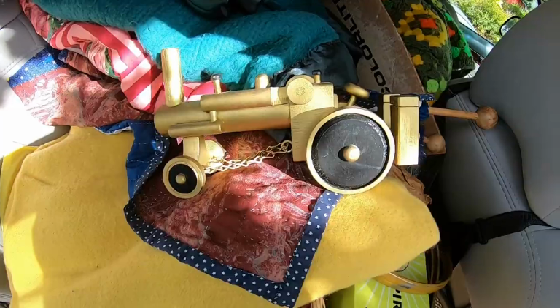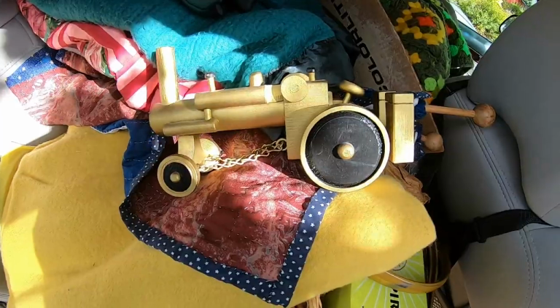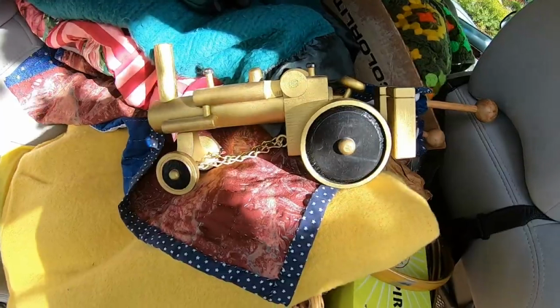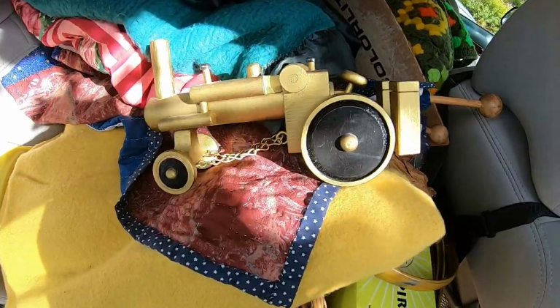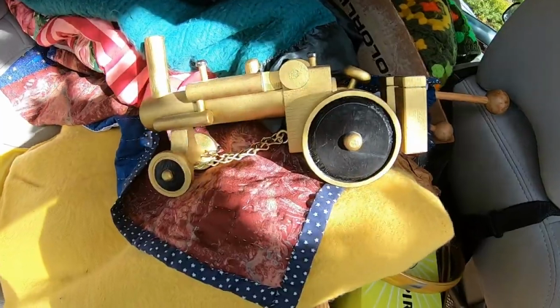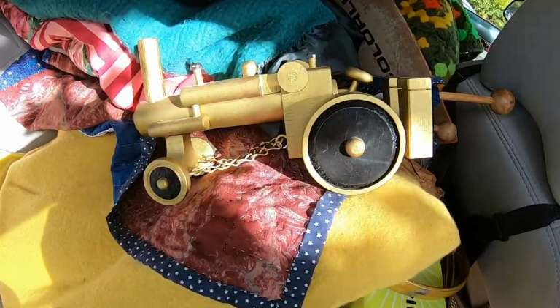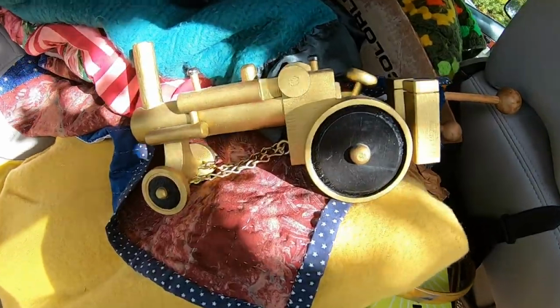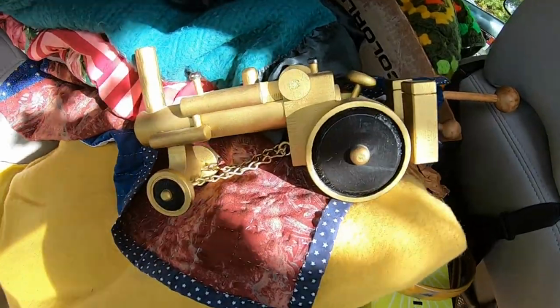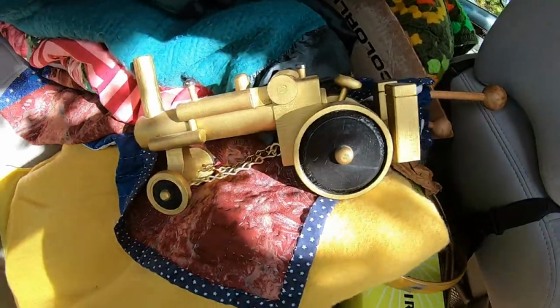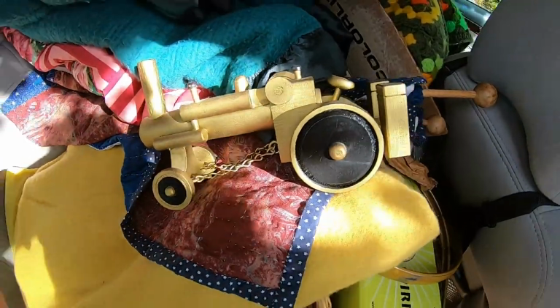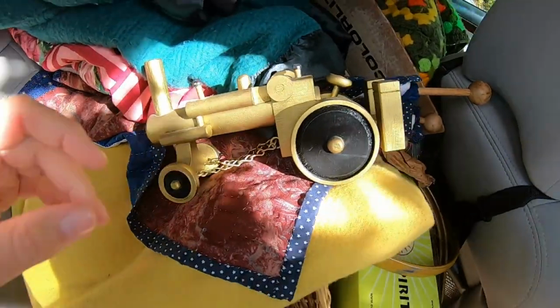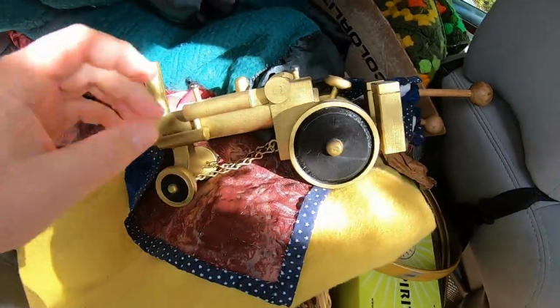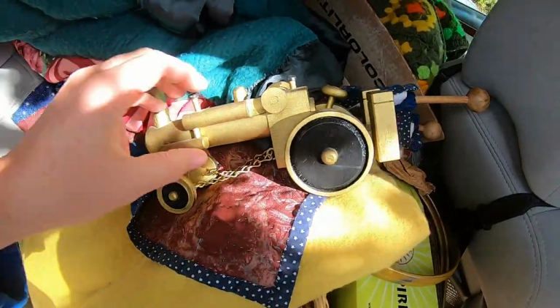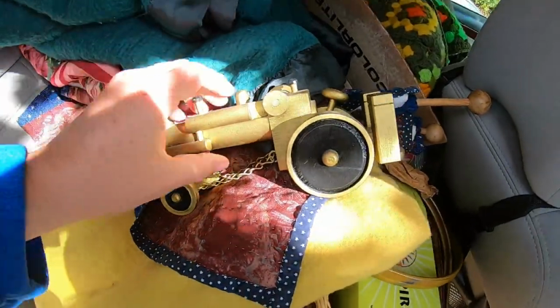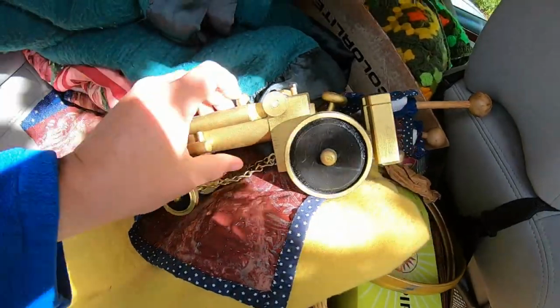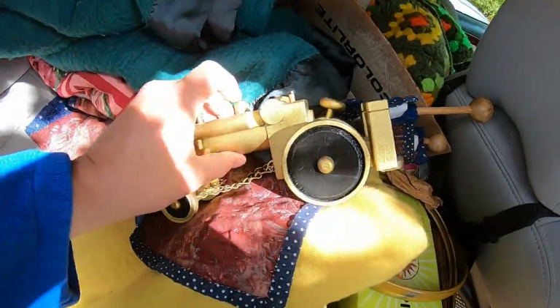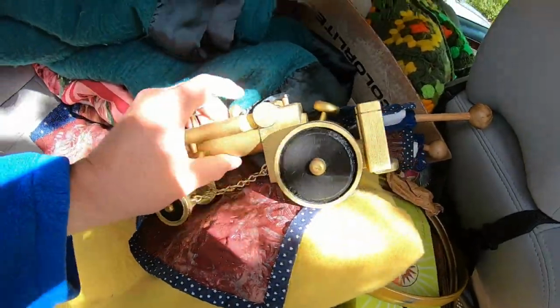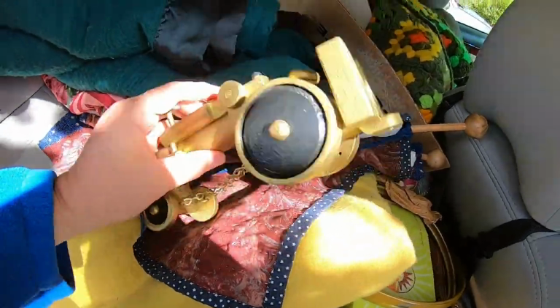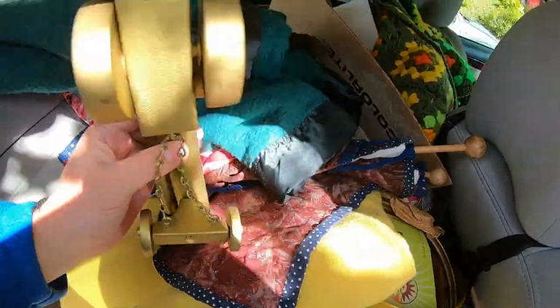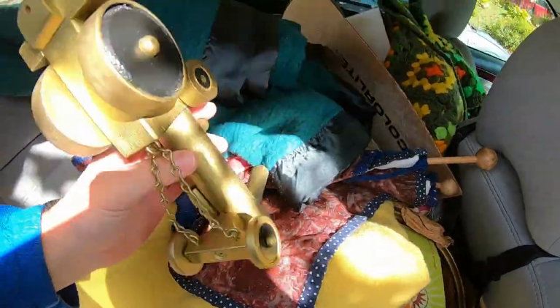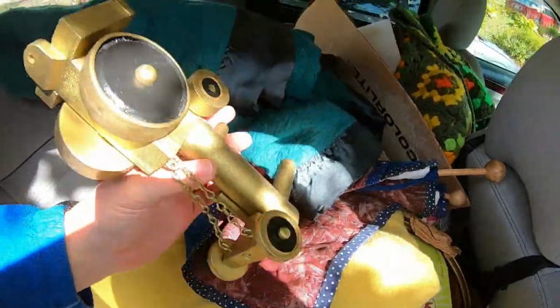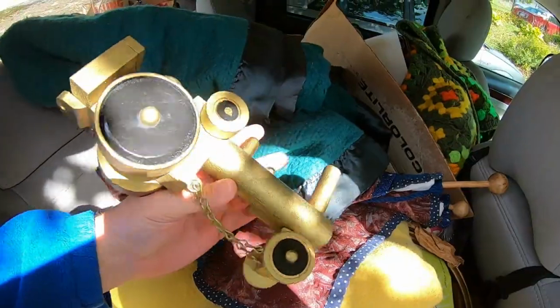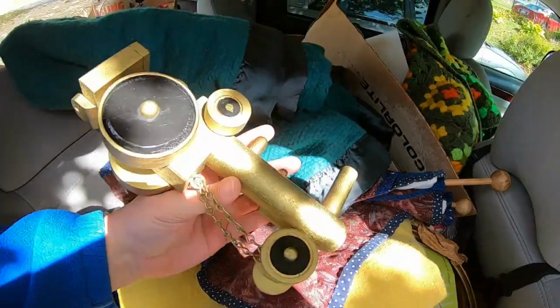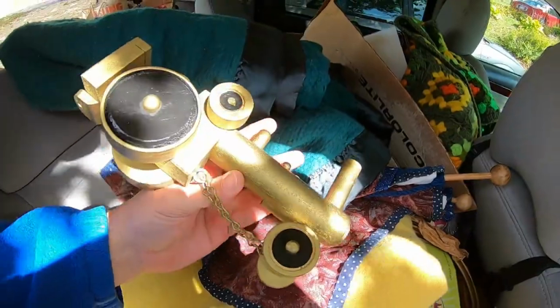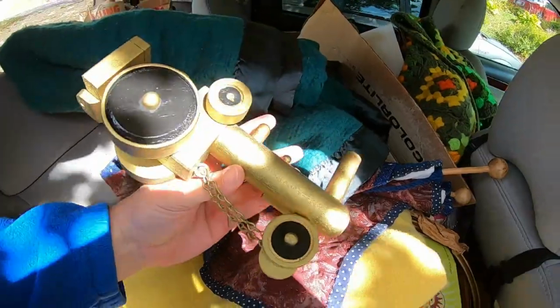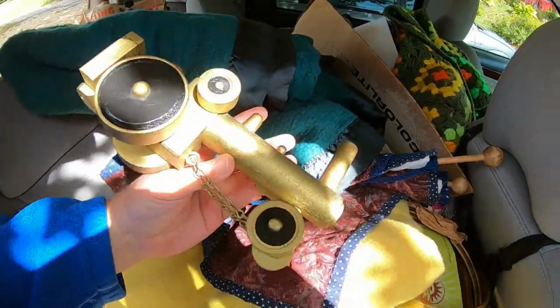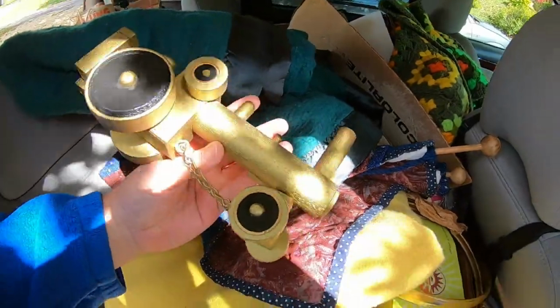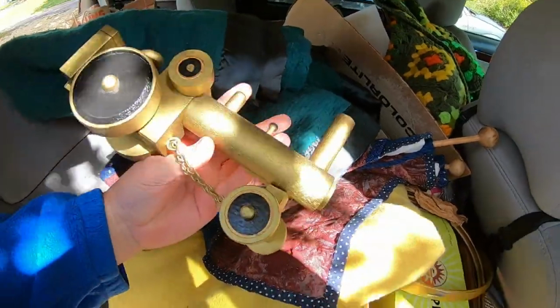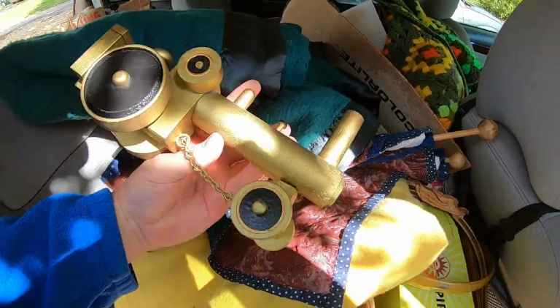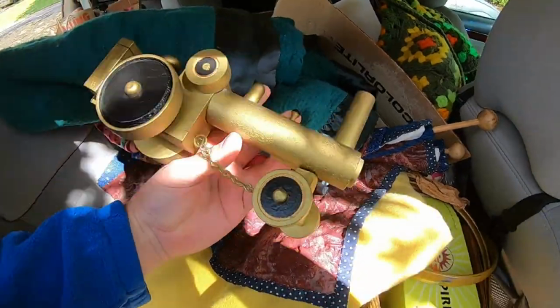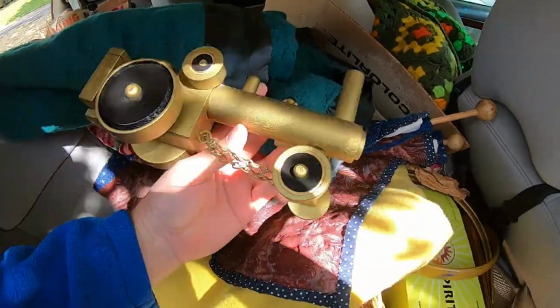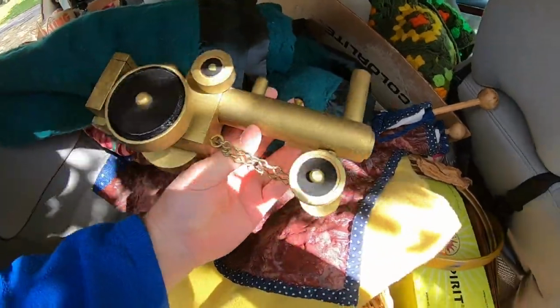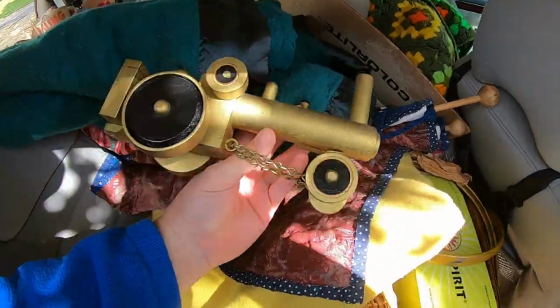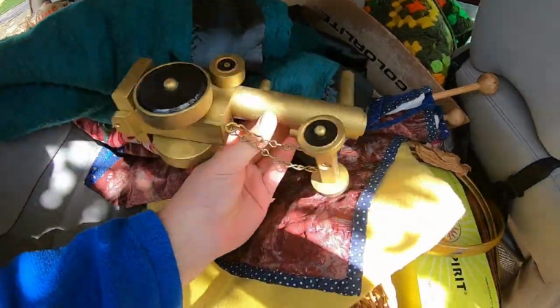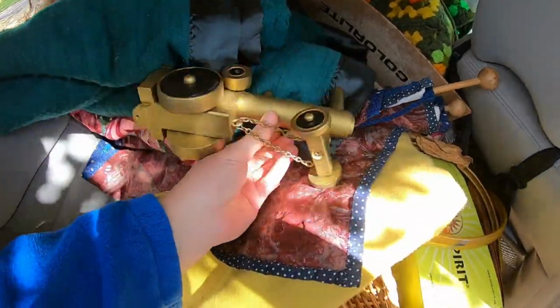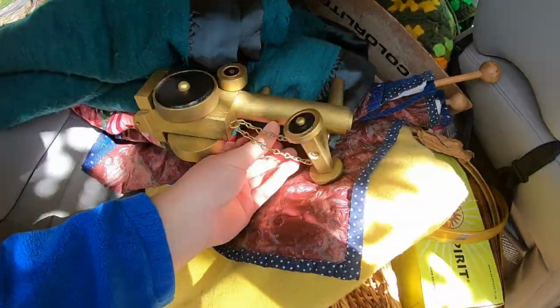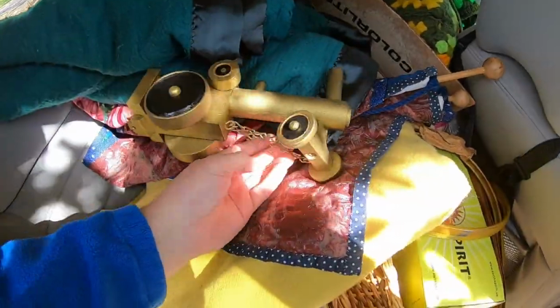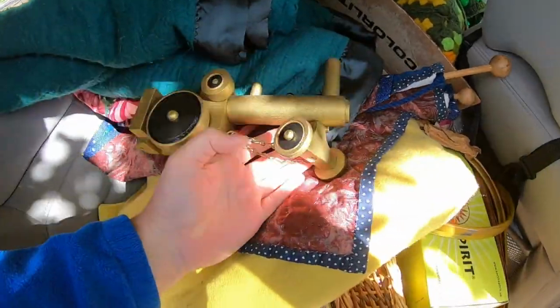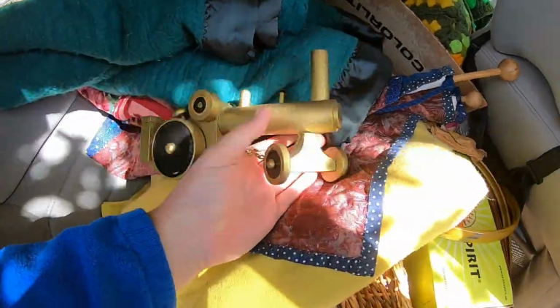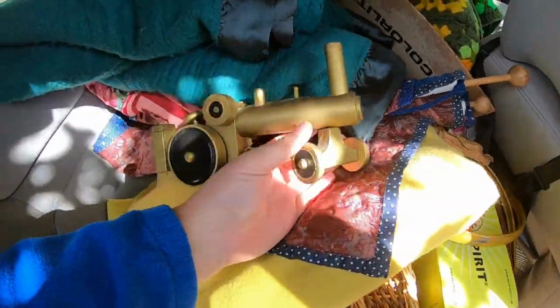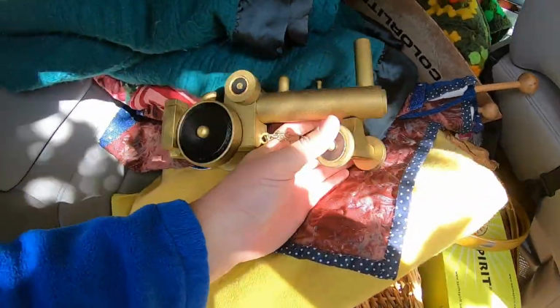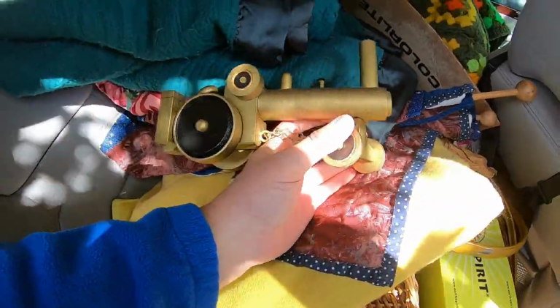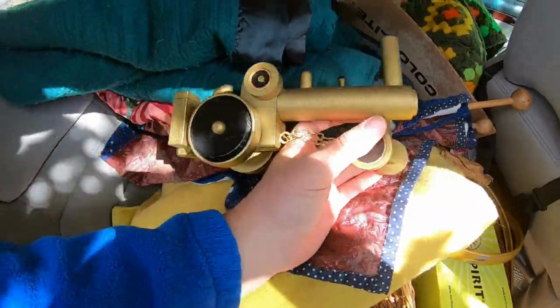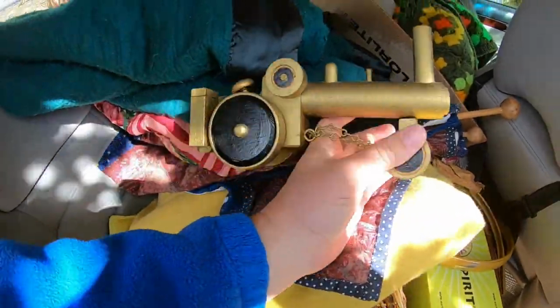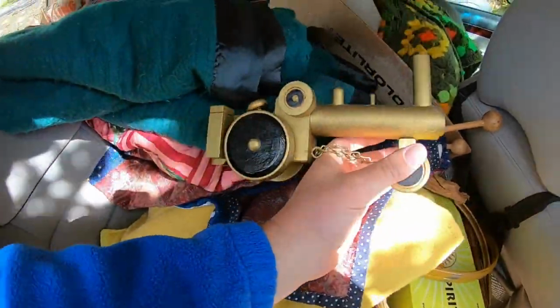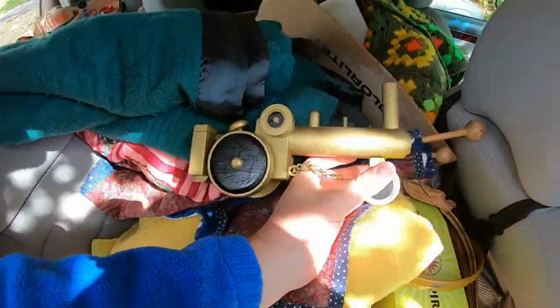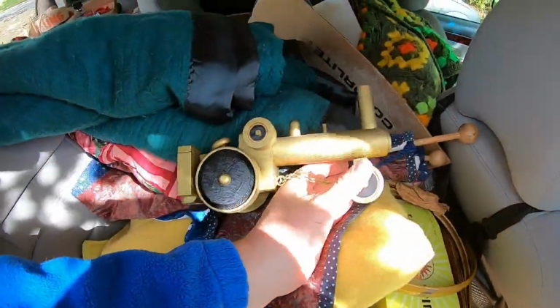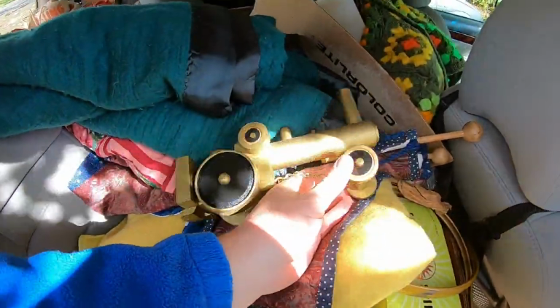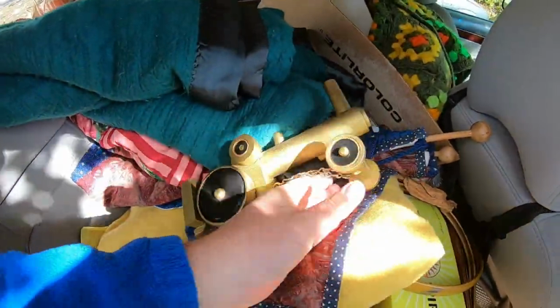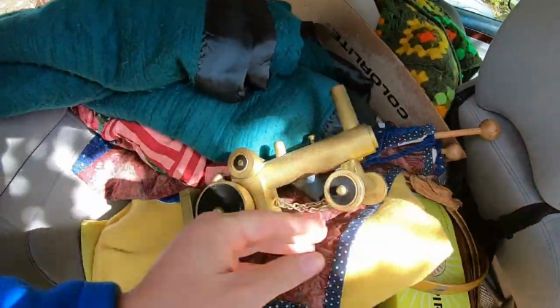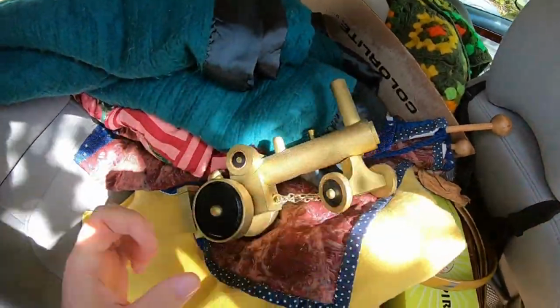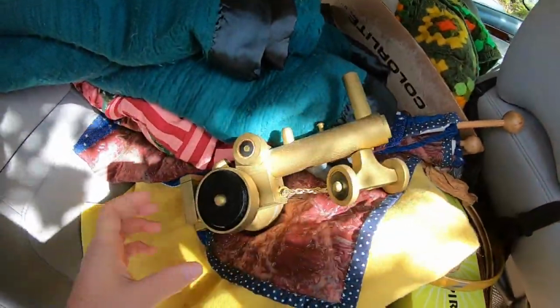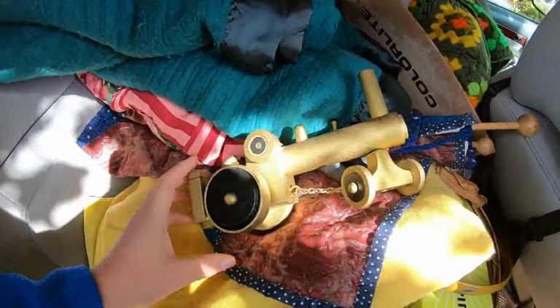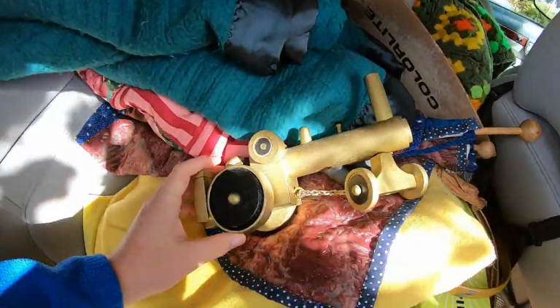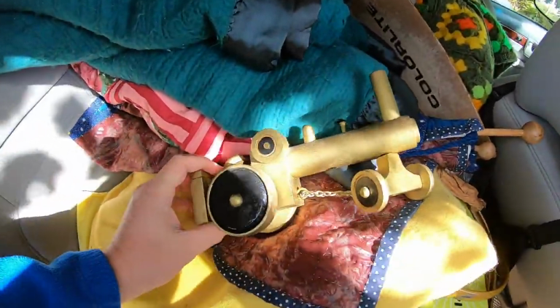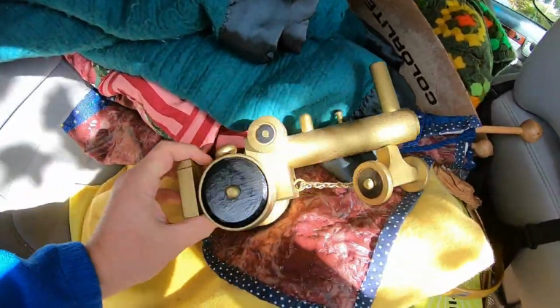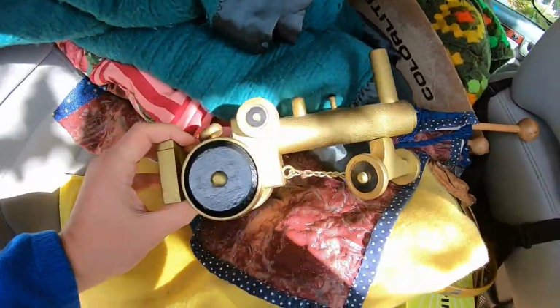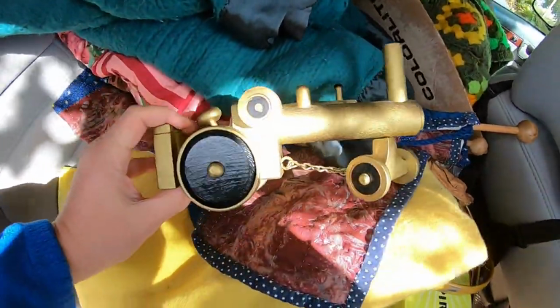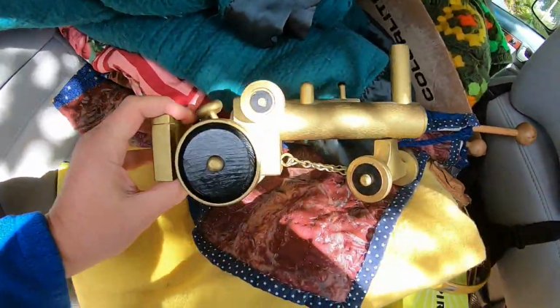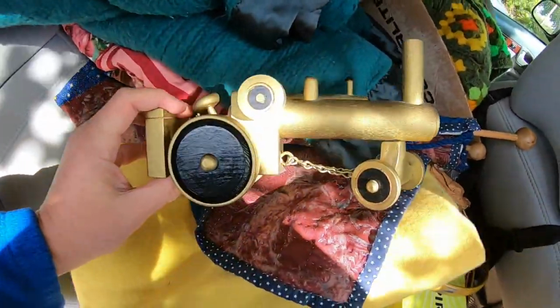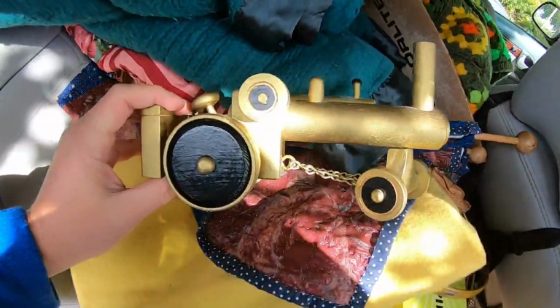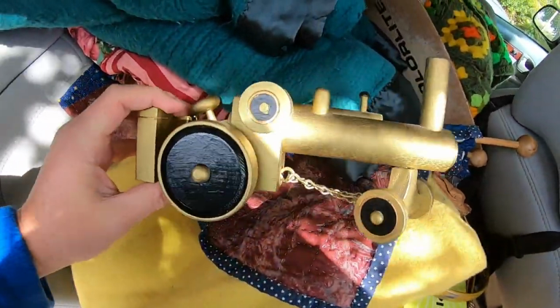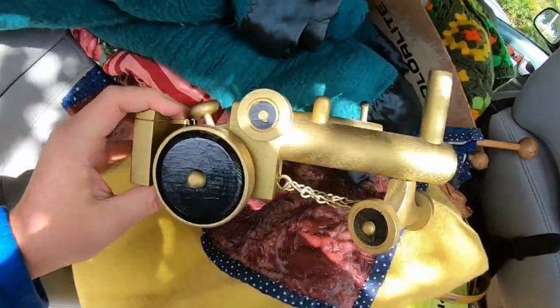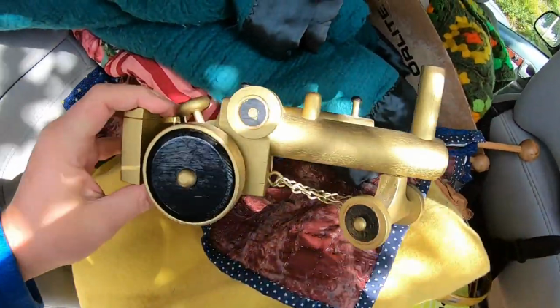The guy who passed away did a lot of woodworking. He made this little steam tractor and I think it's pretty cool.